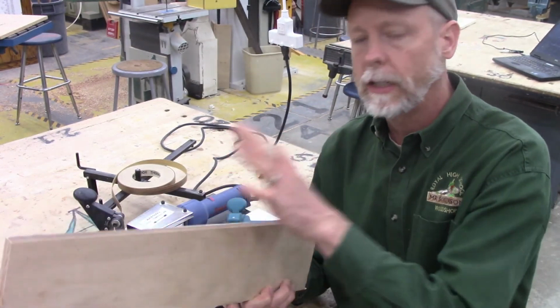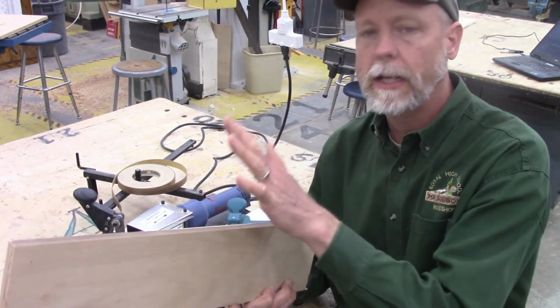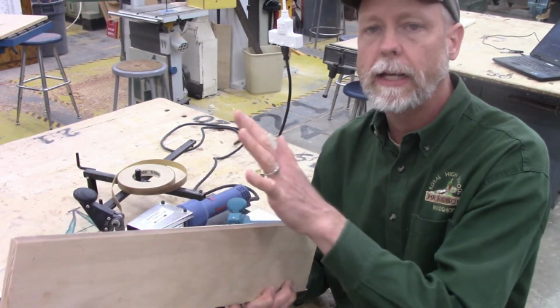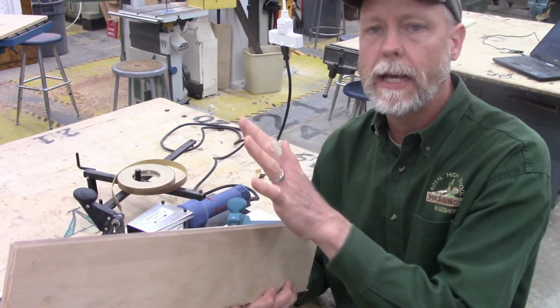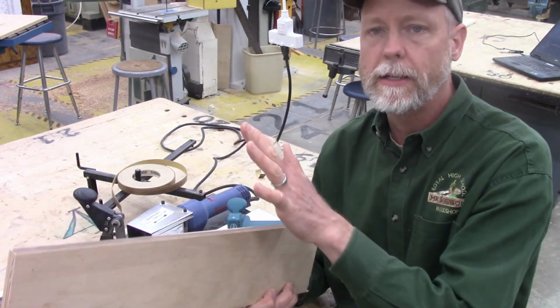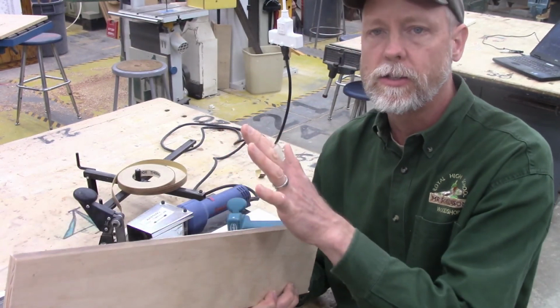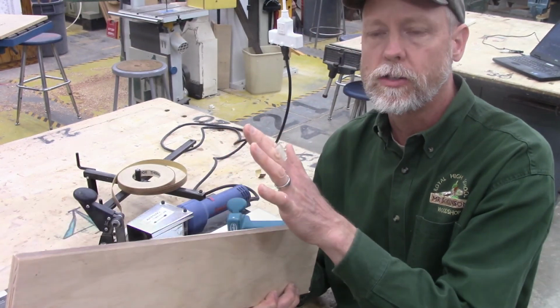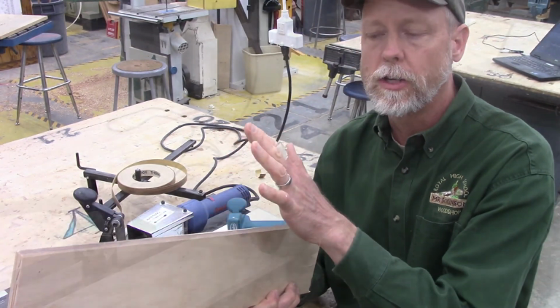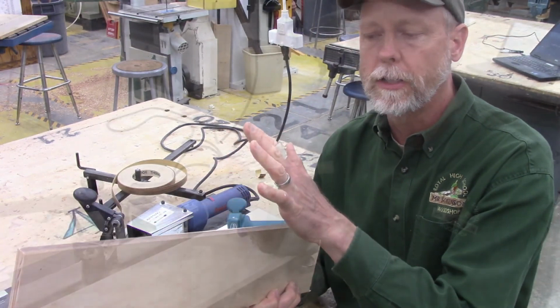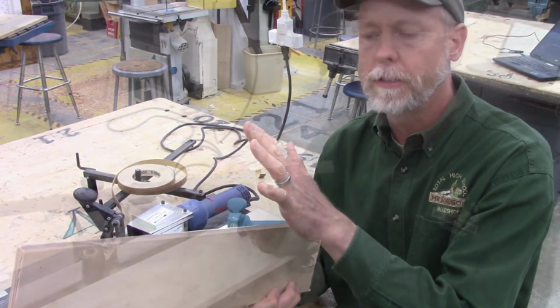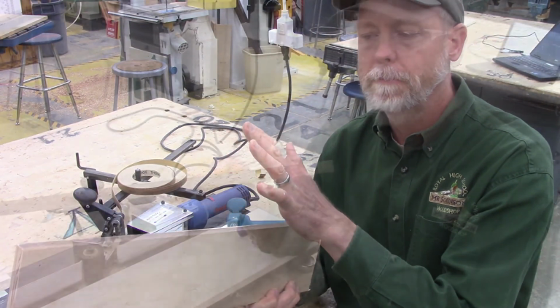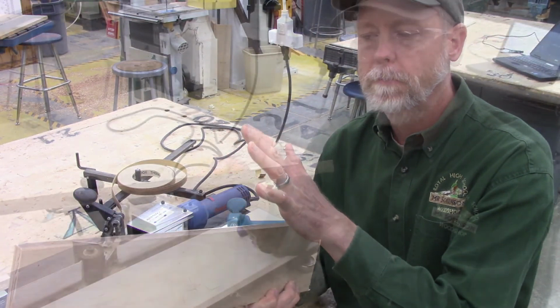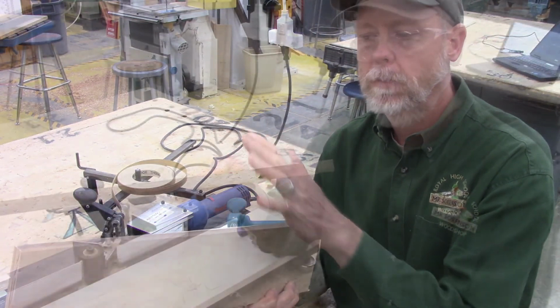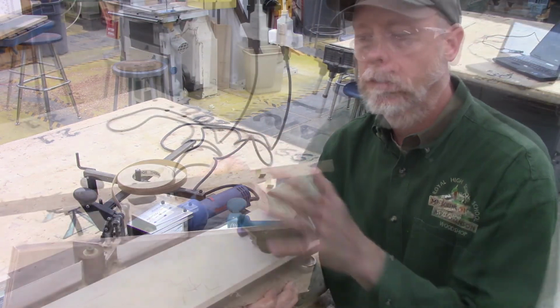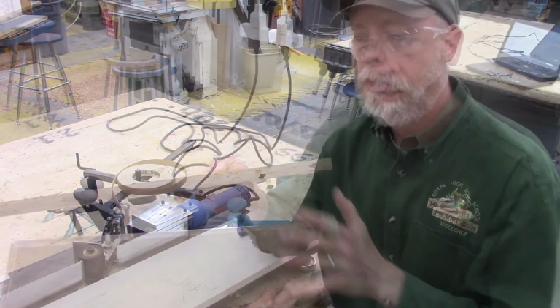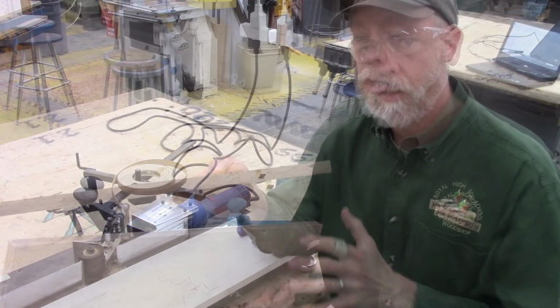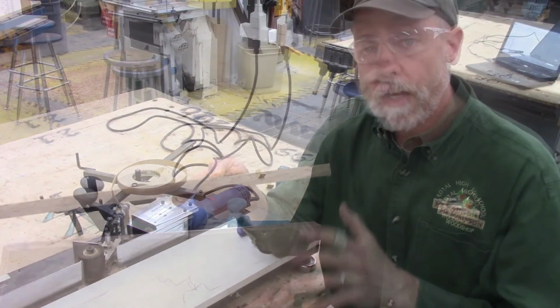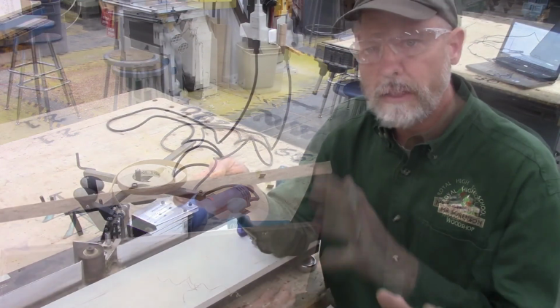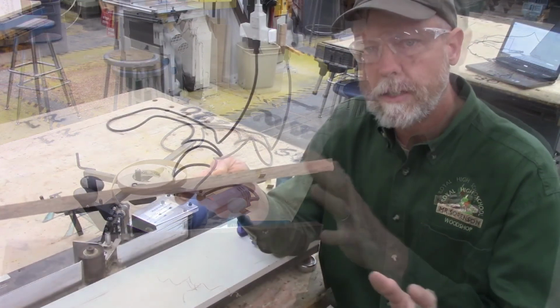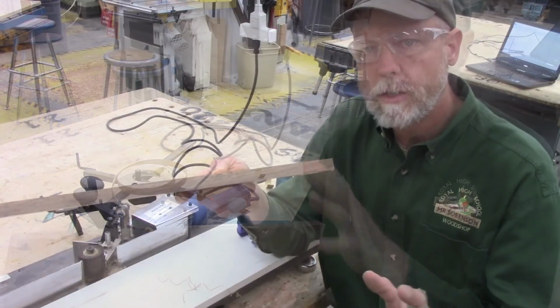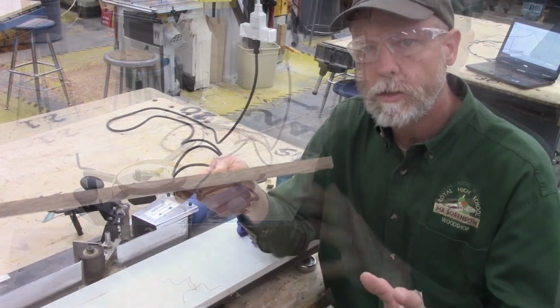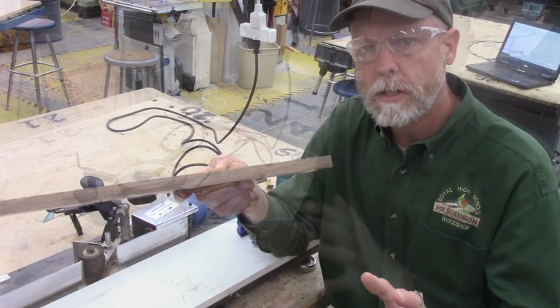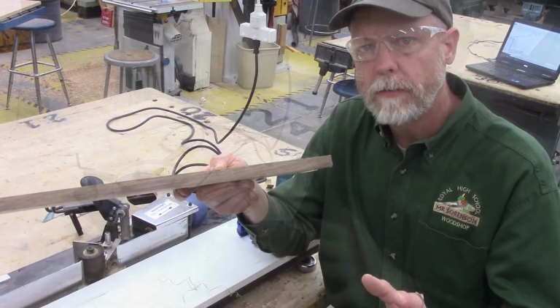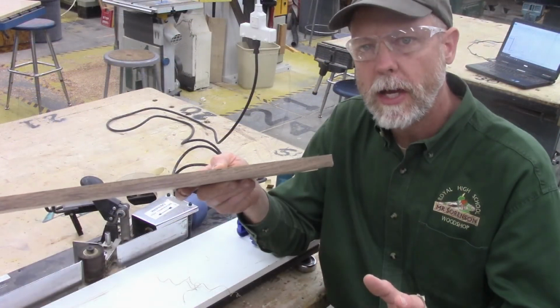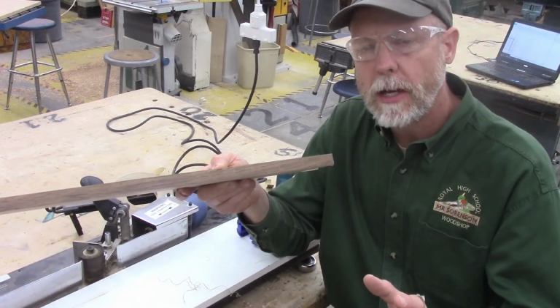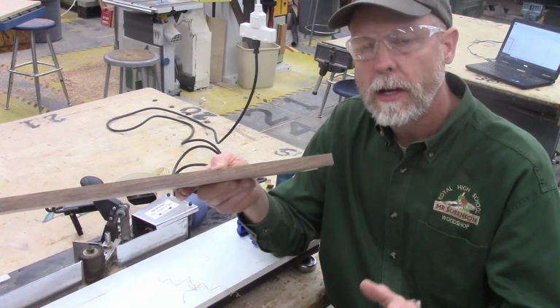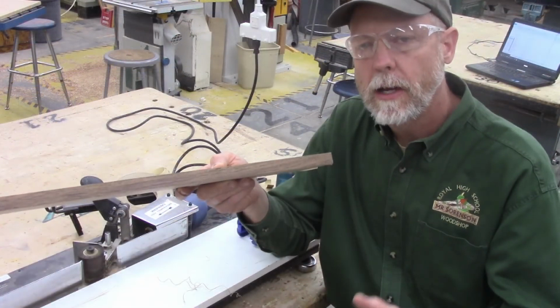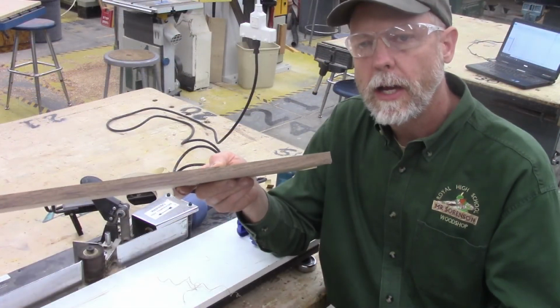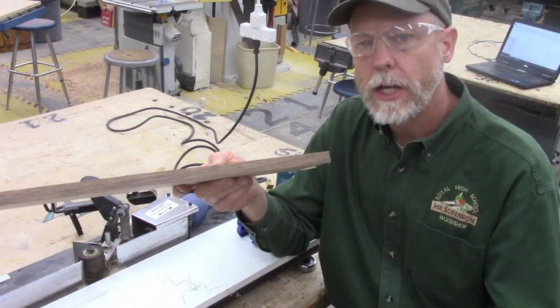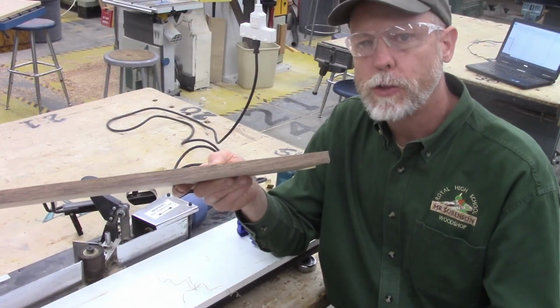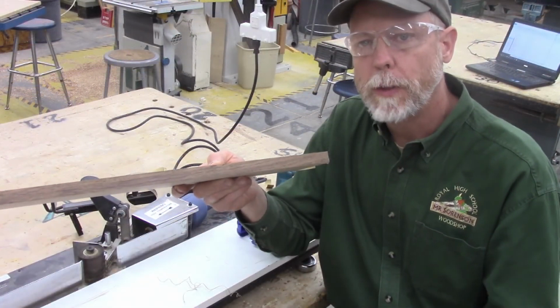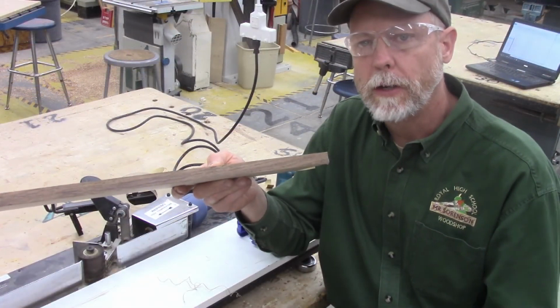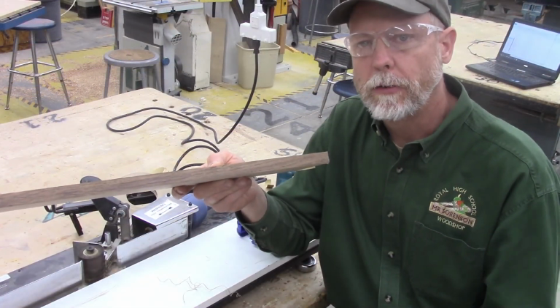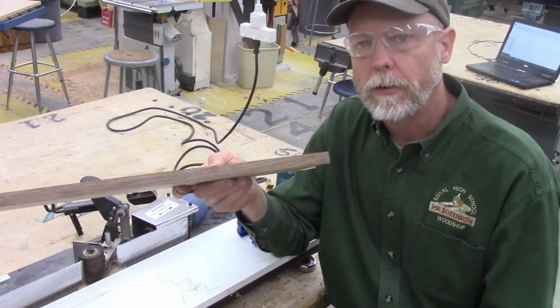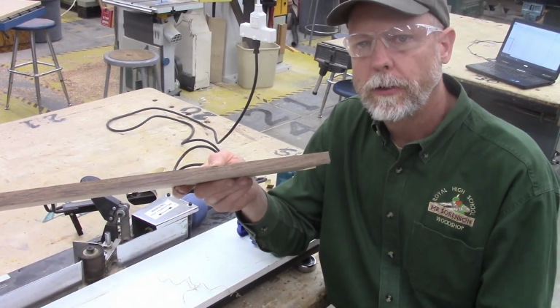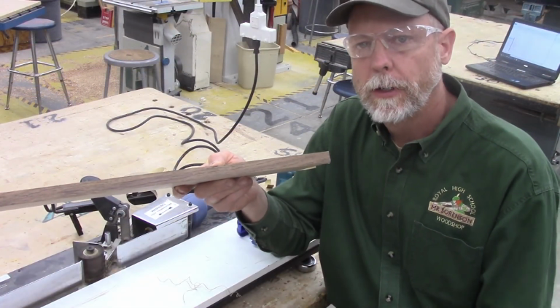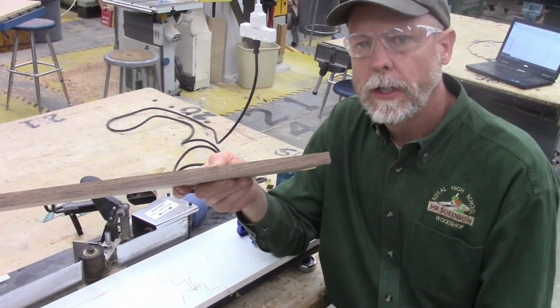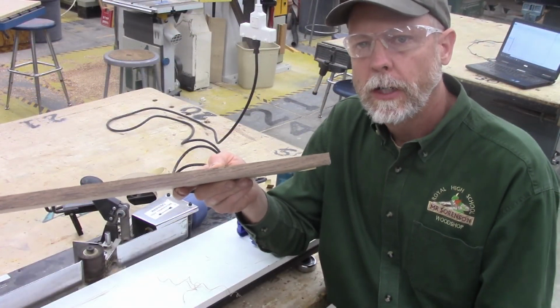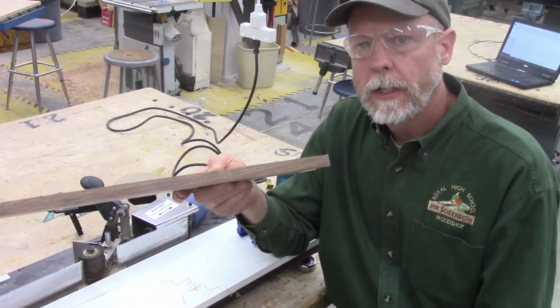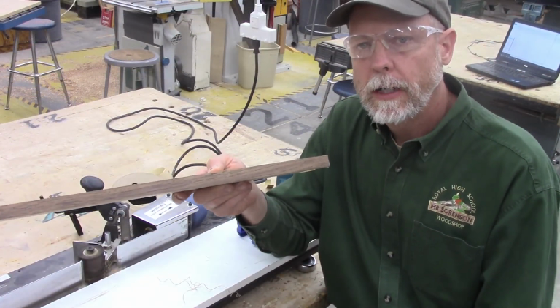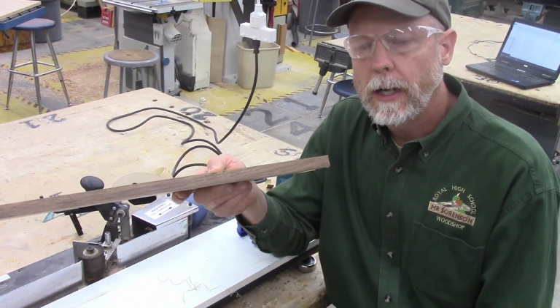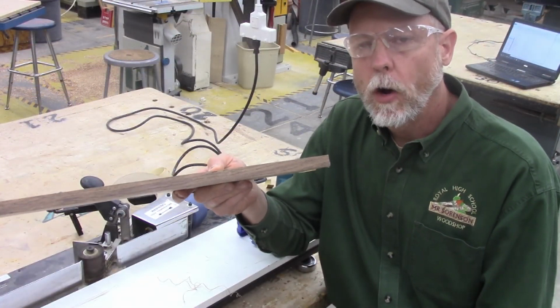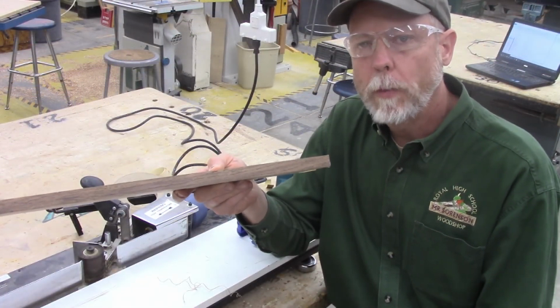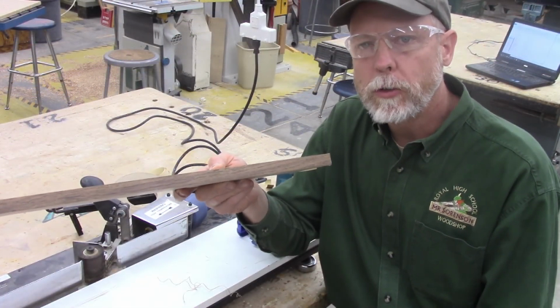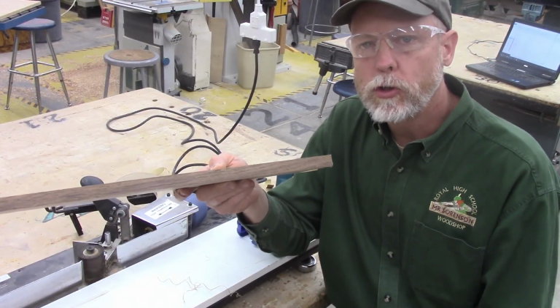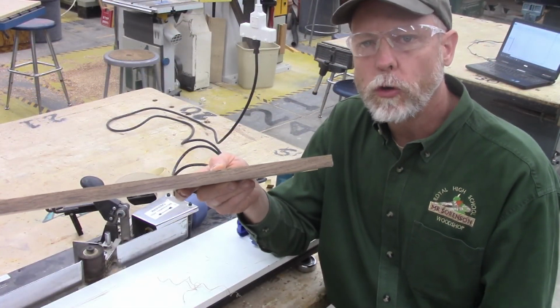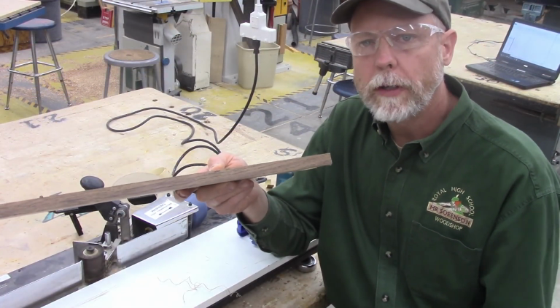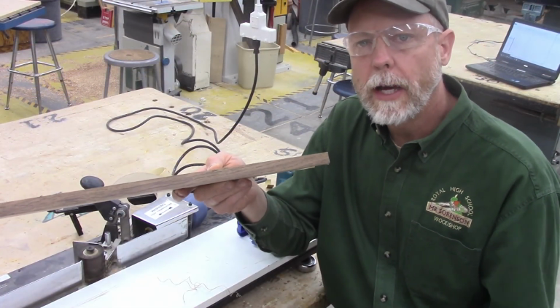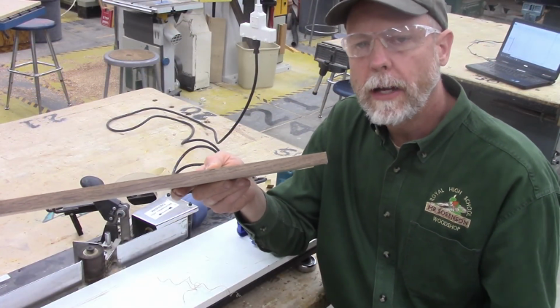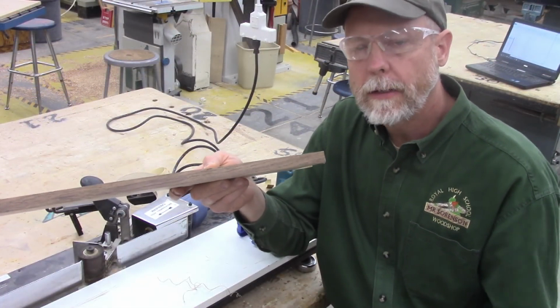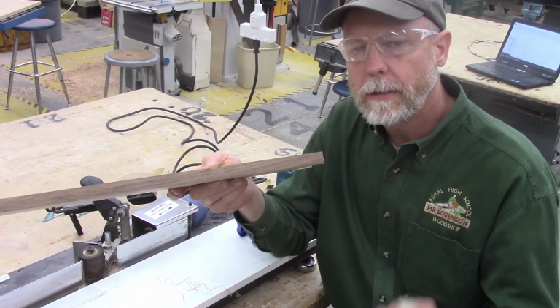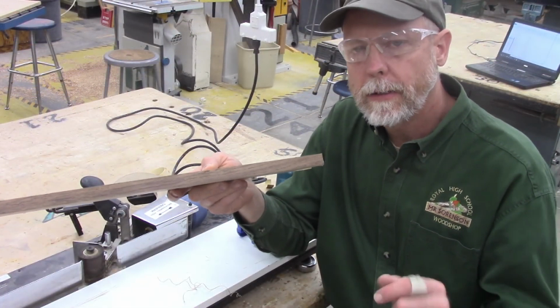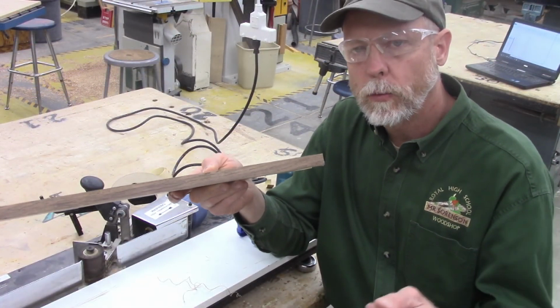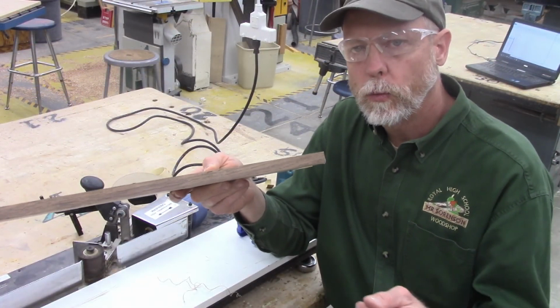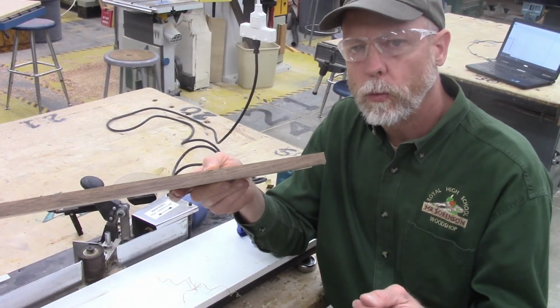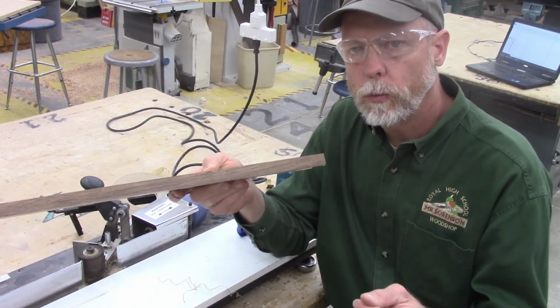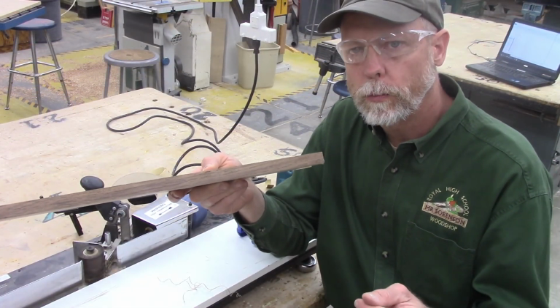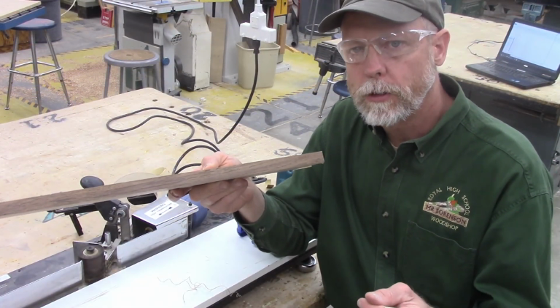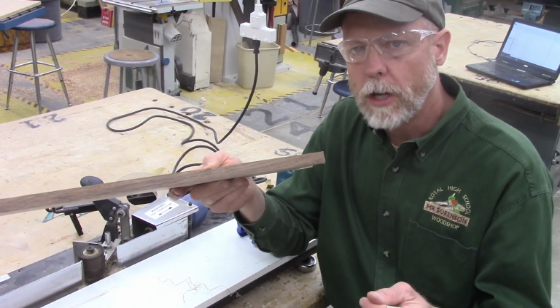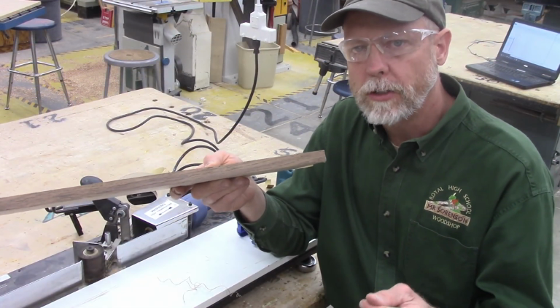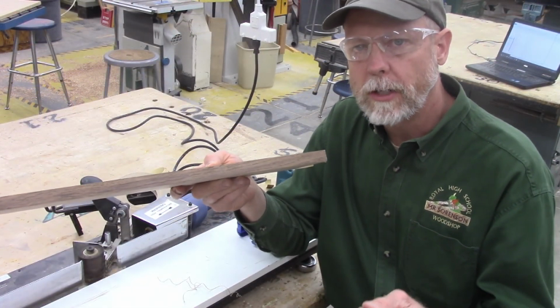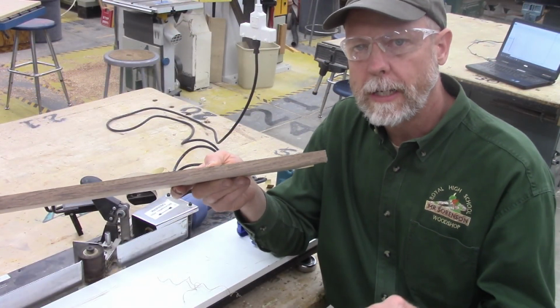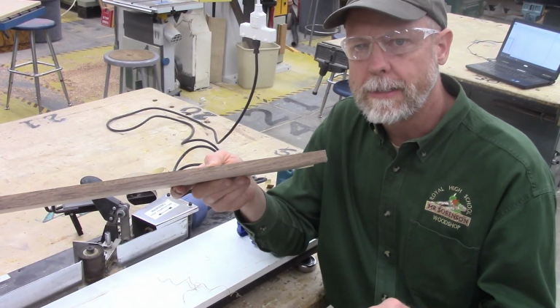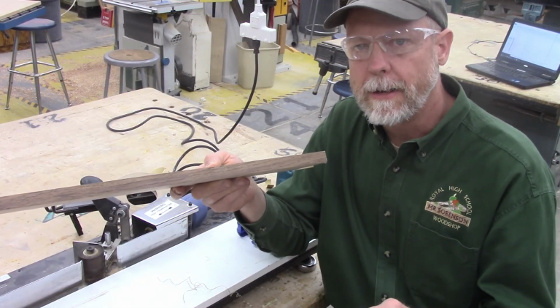This piece of wood is ready to take over to a project and install. That's the use of an edge bander — I hope you enjoyed that. Talk to you next time.